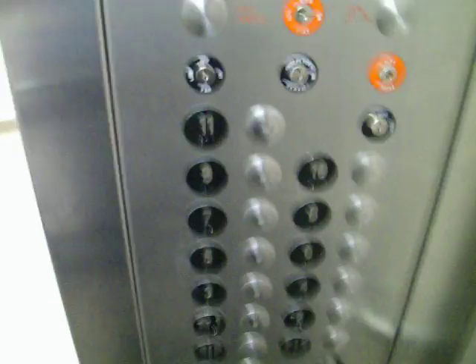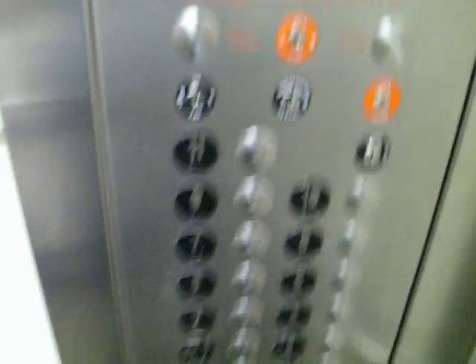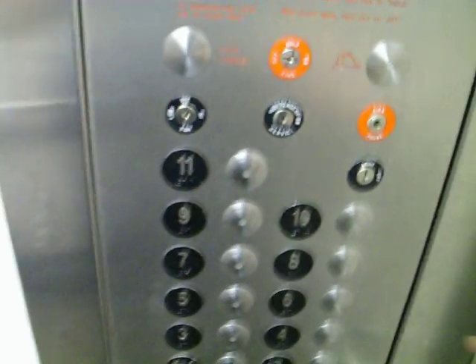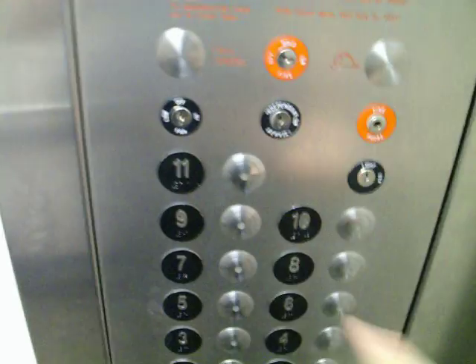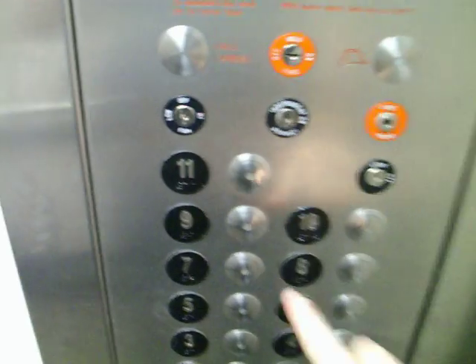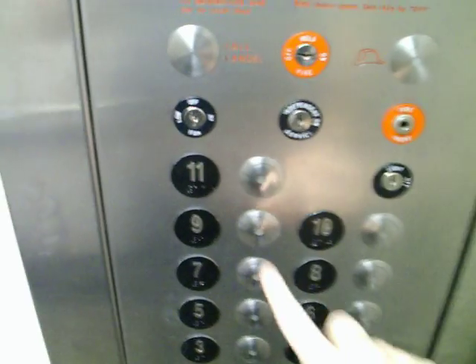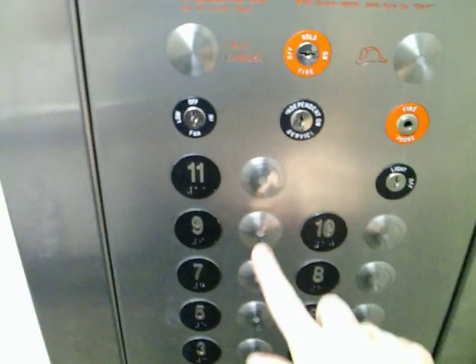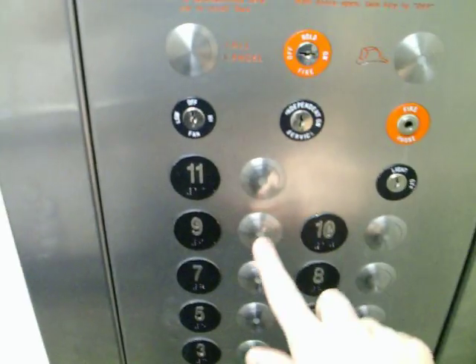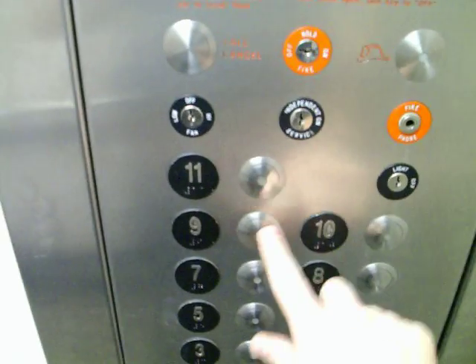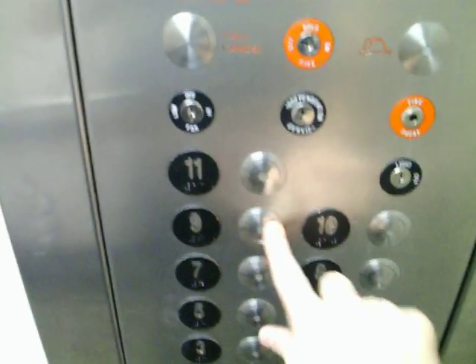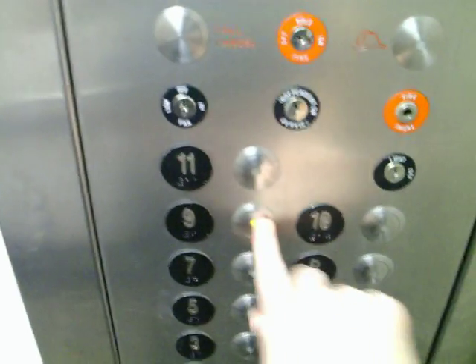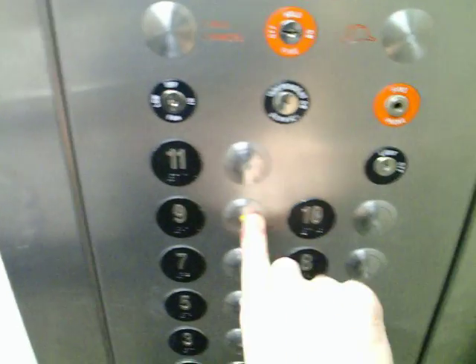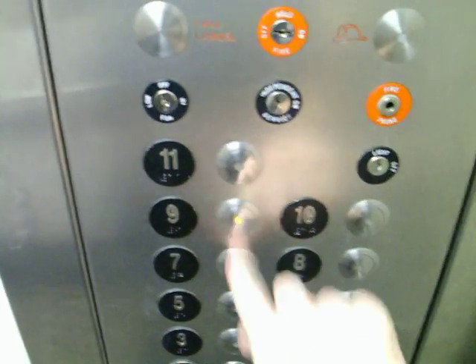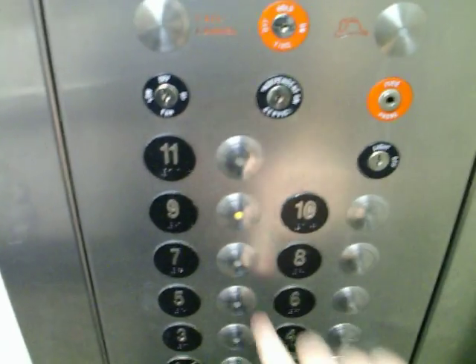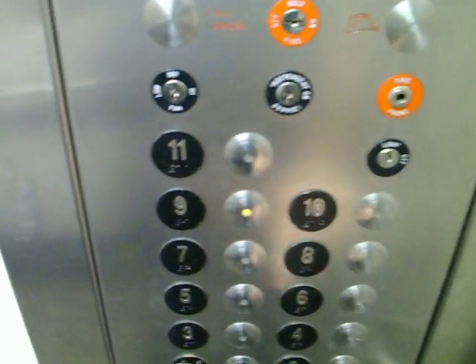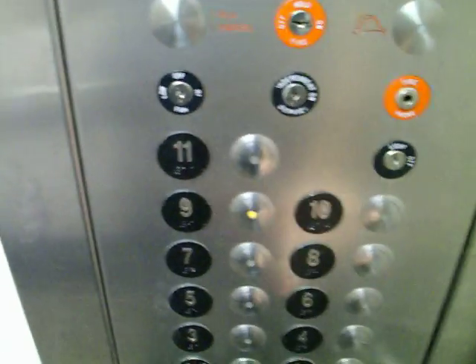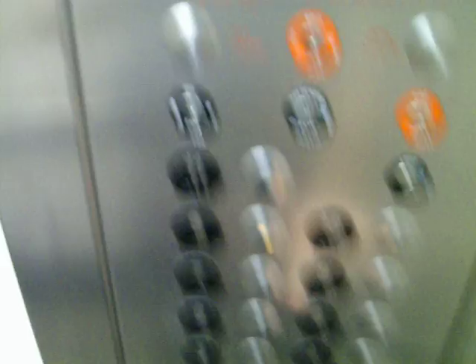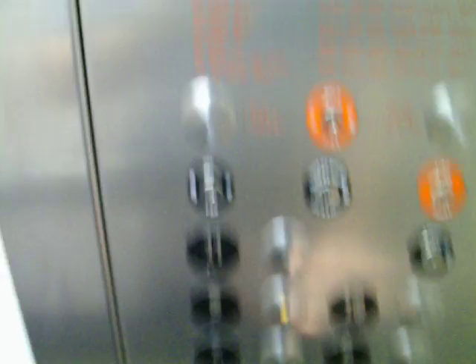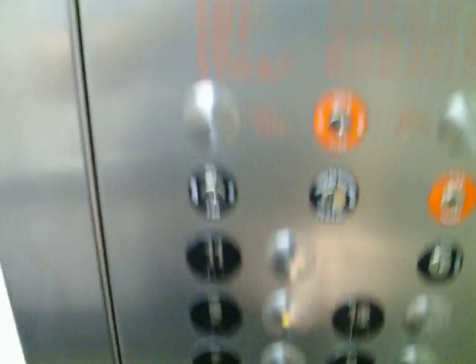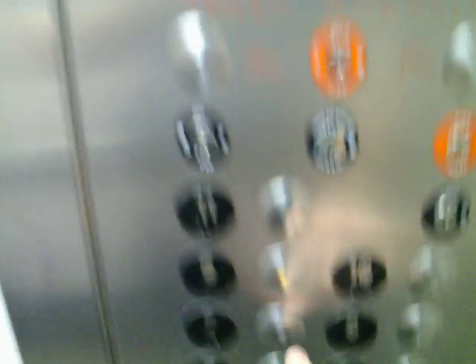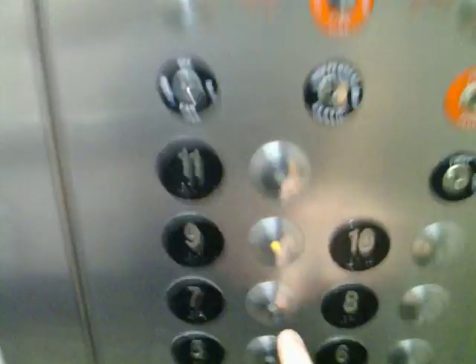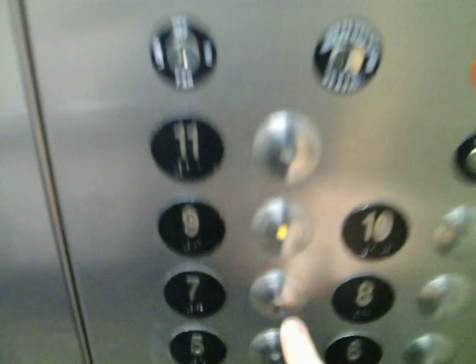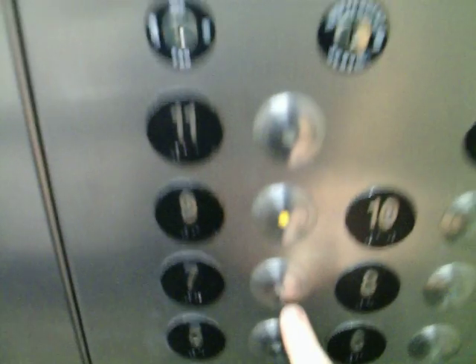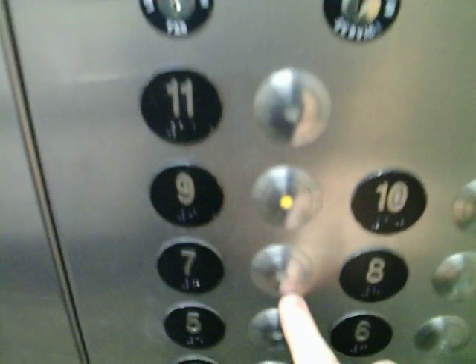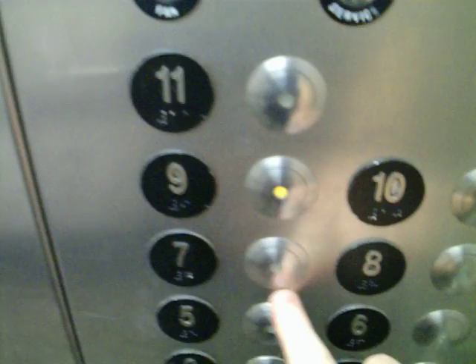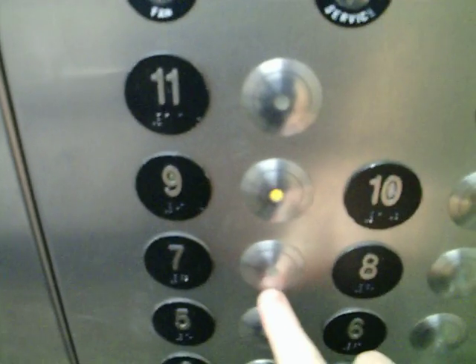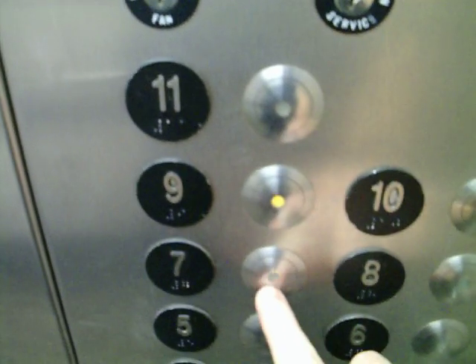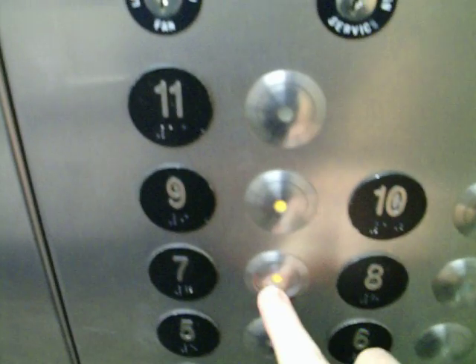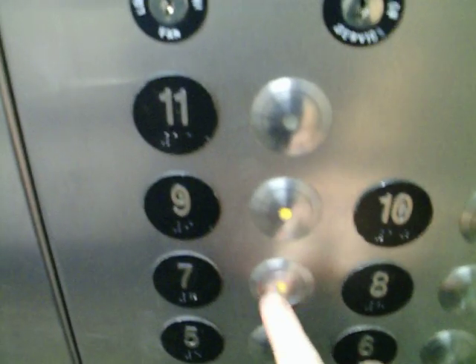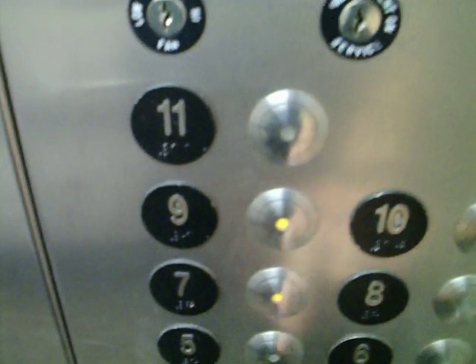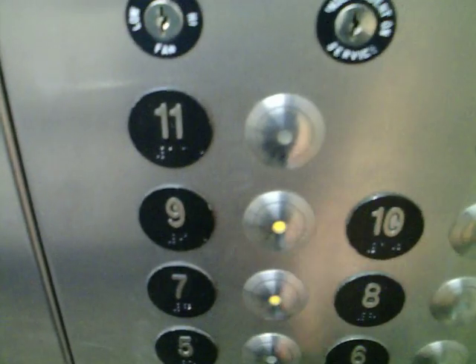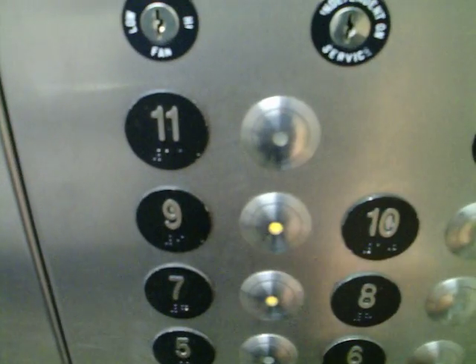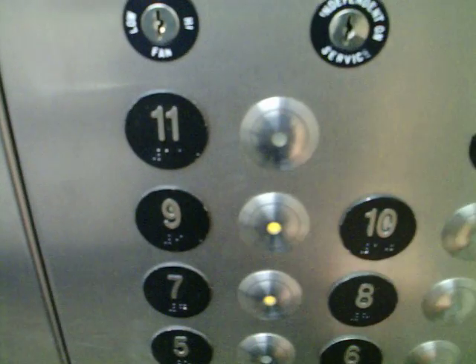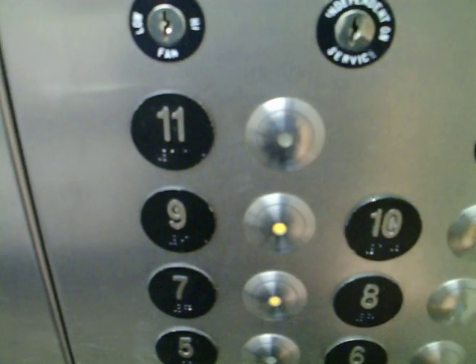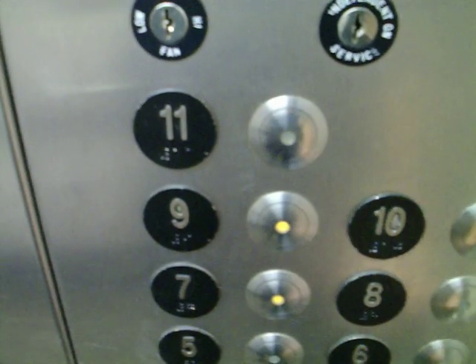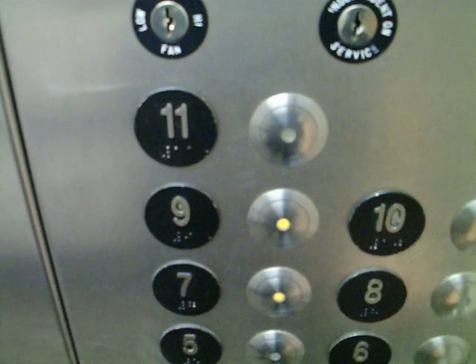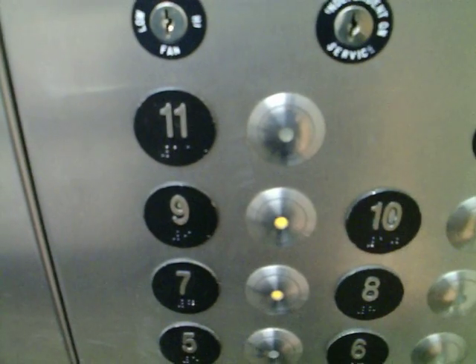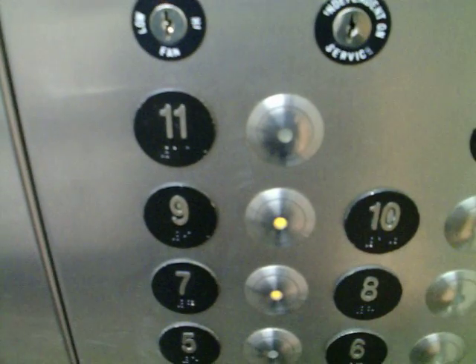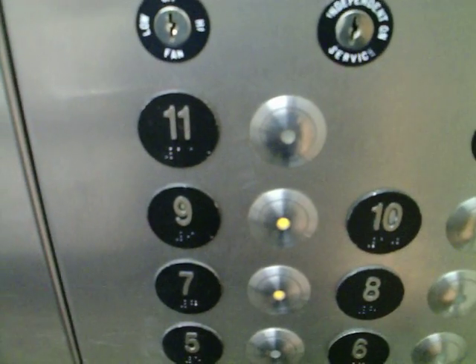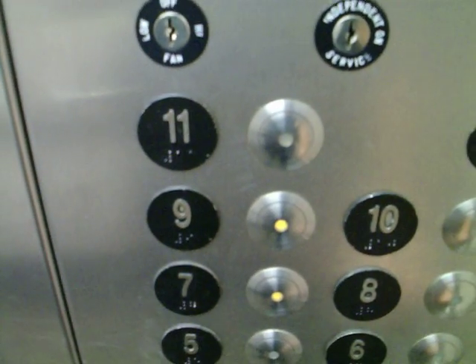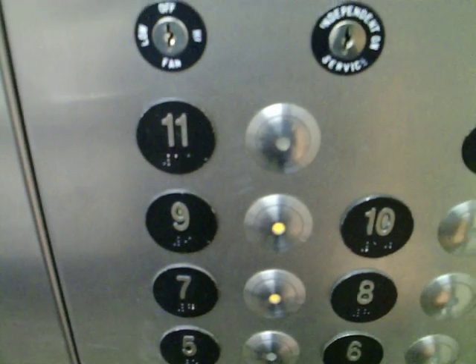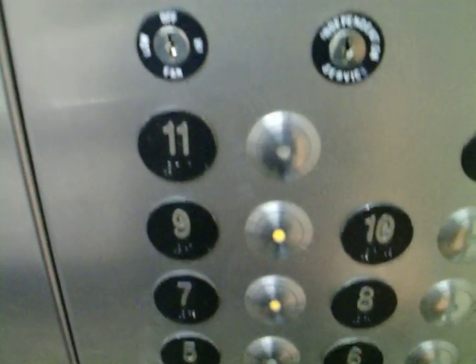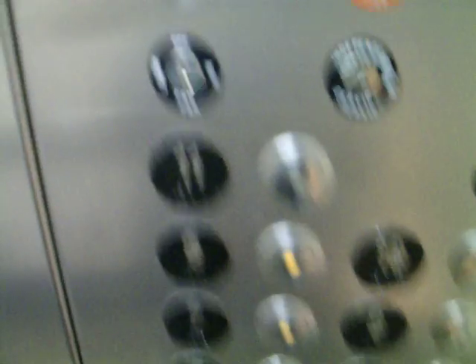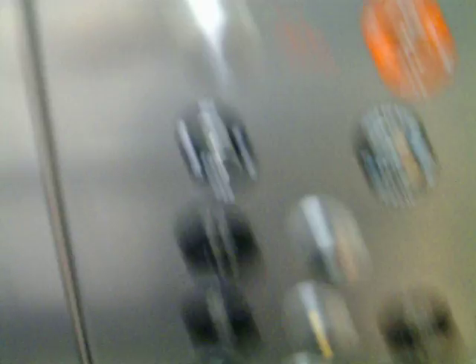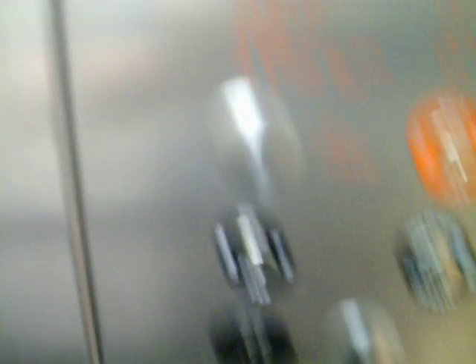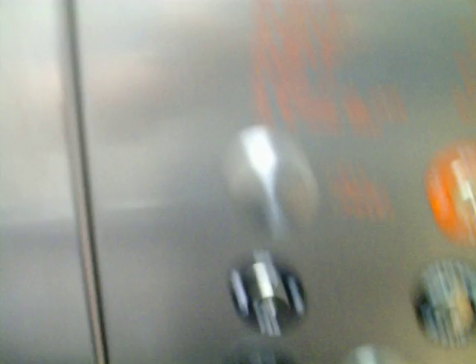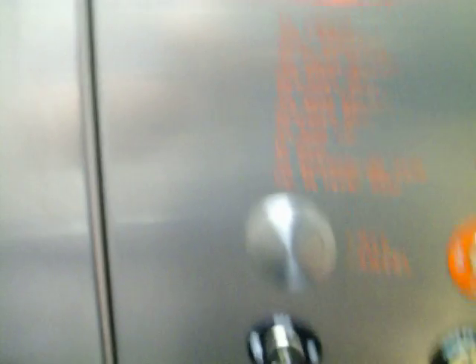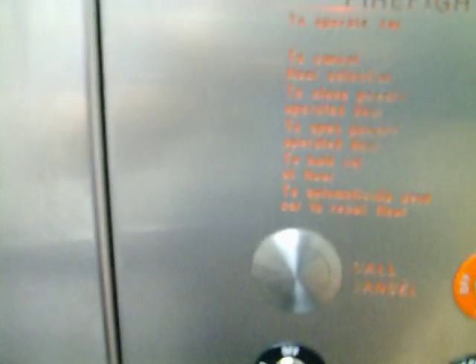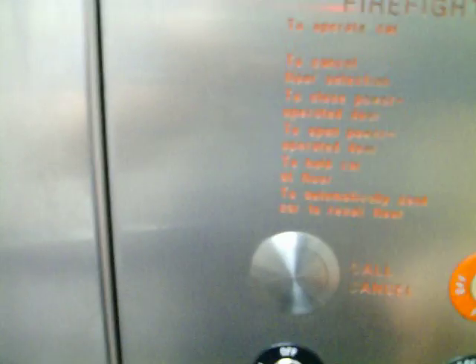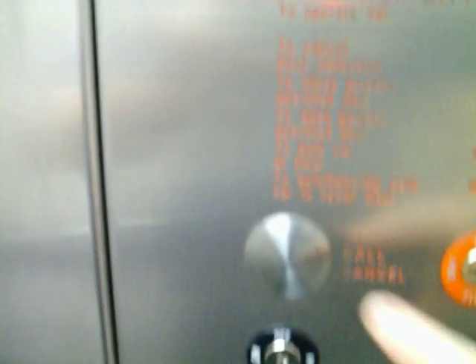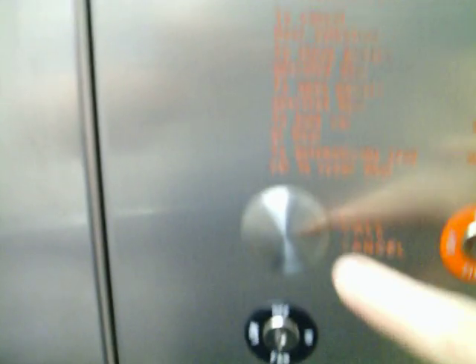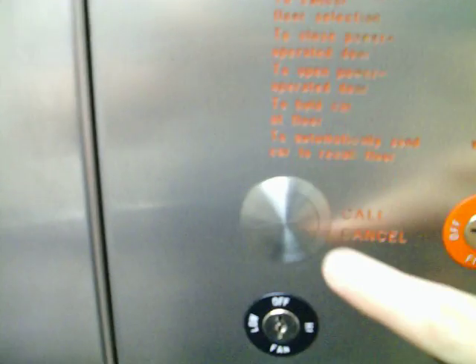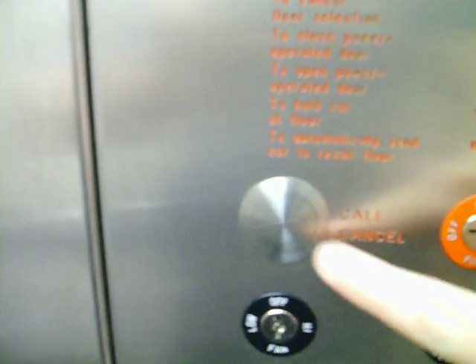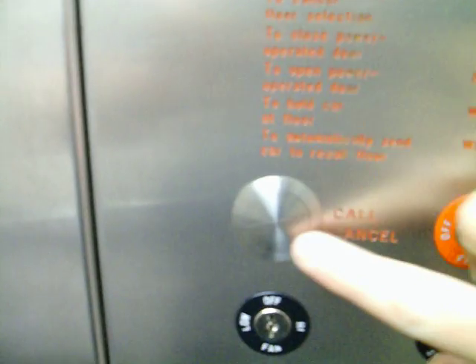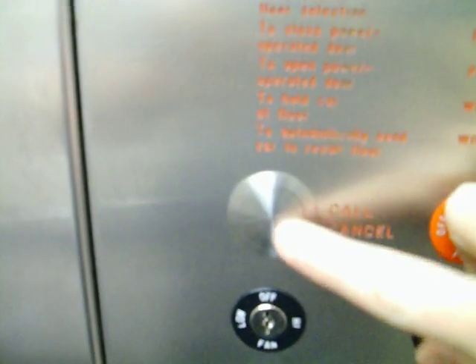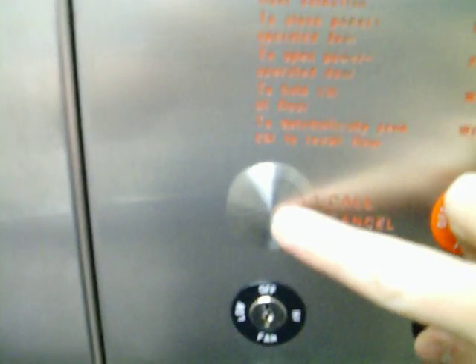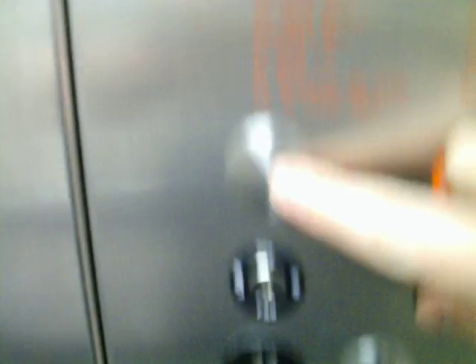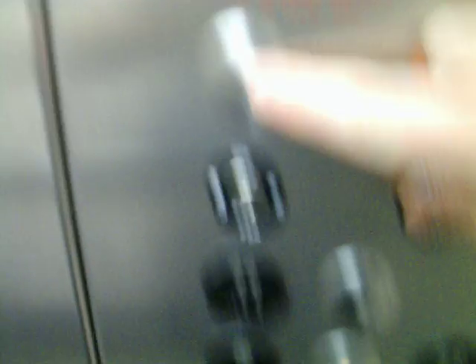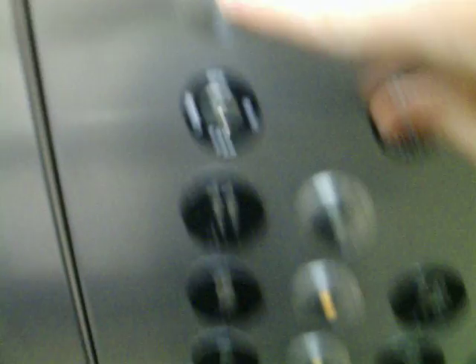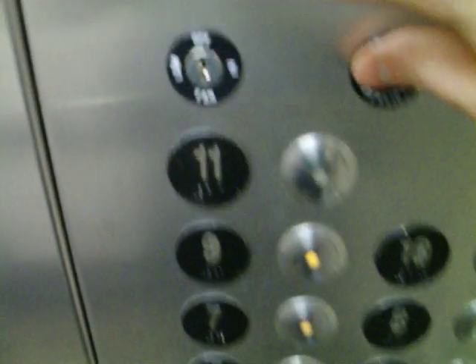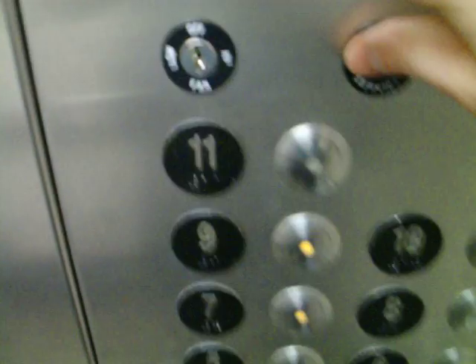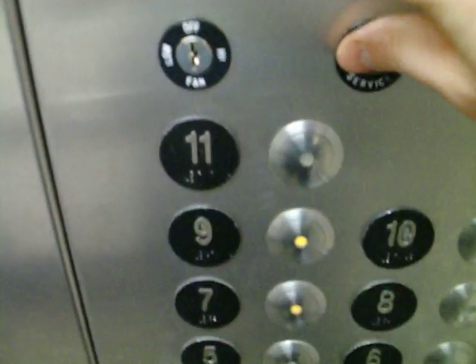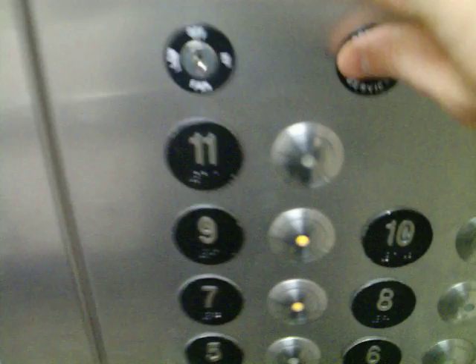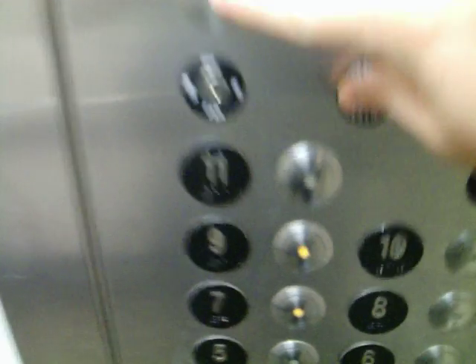I select my floor or floors. If those aren't the right floors, that's where the call cancel button comes in.